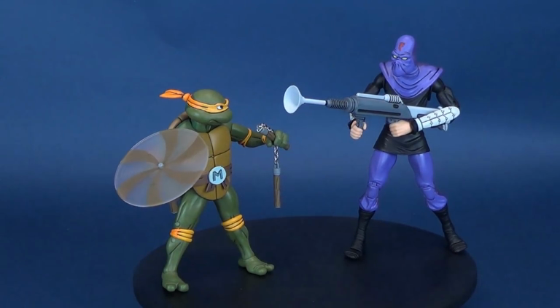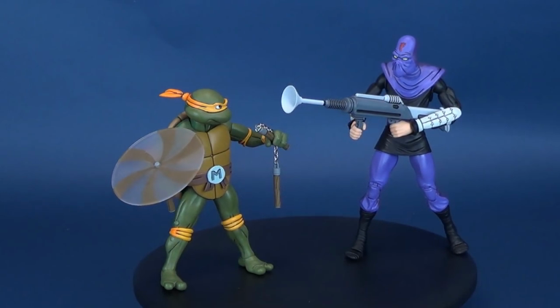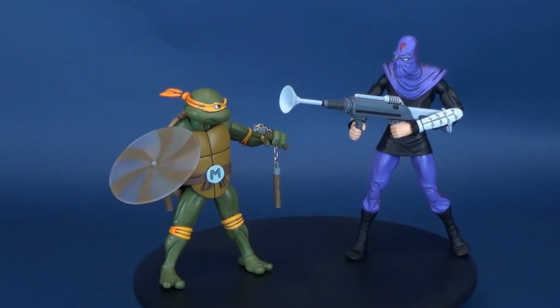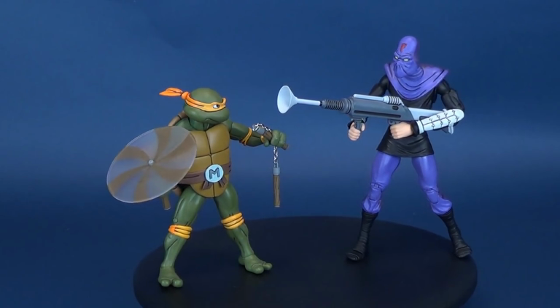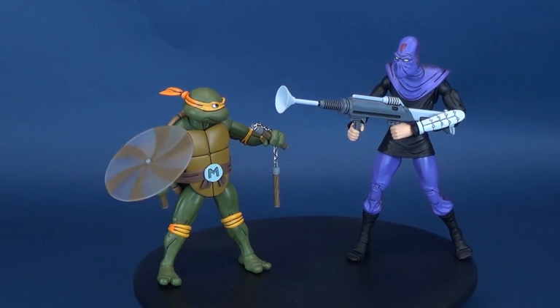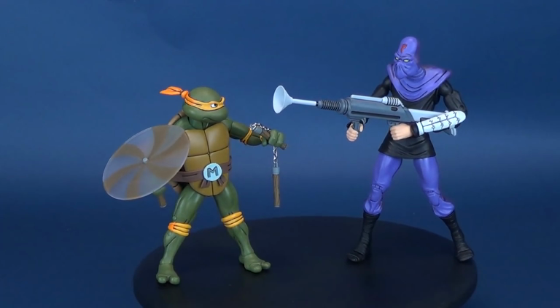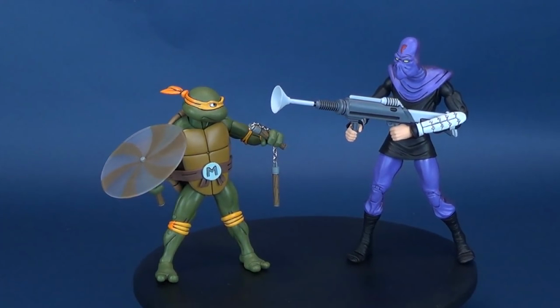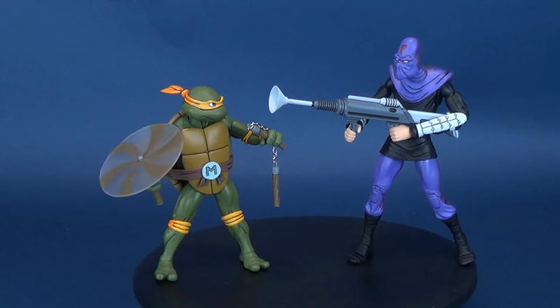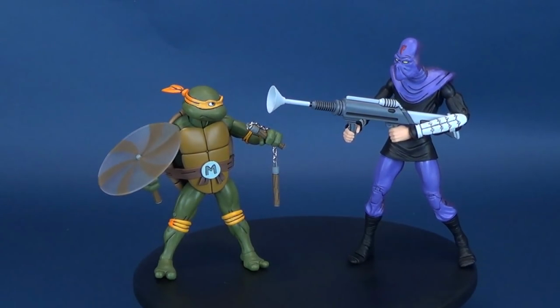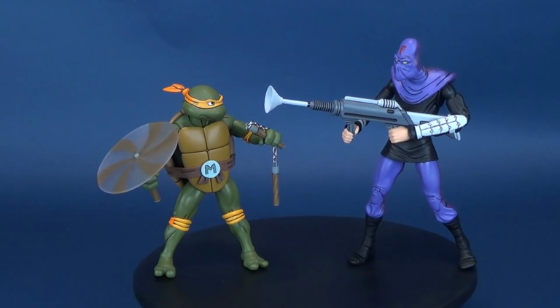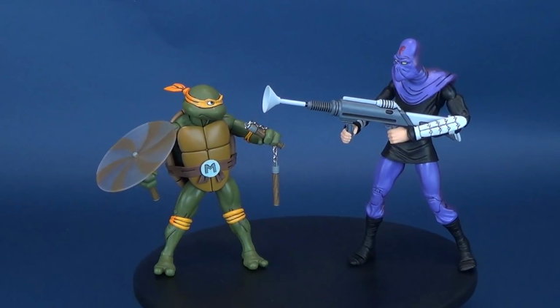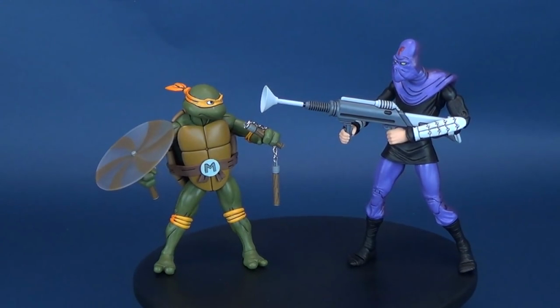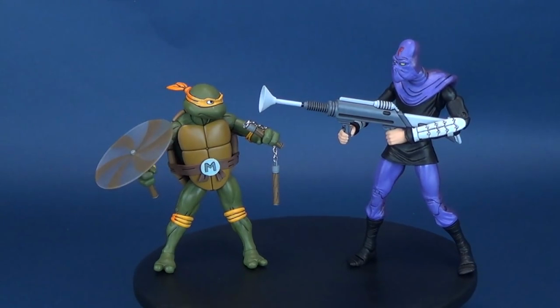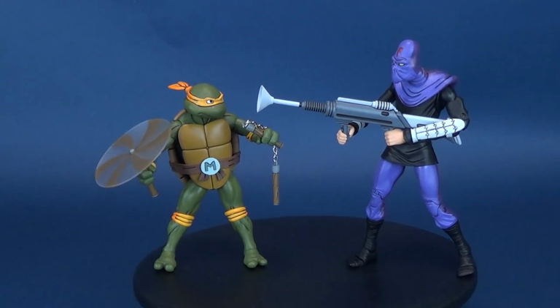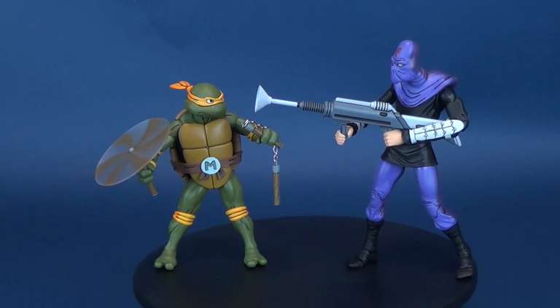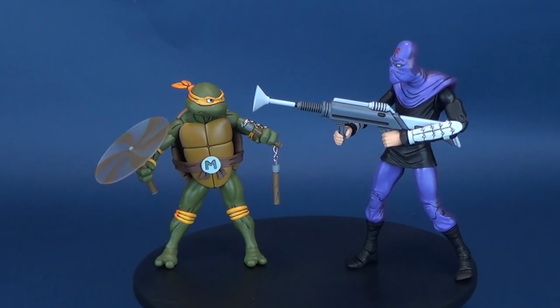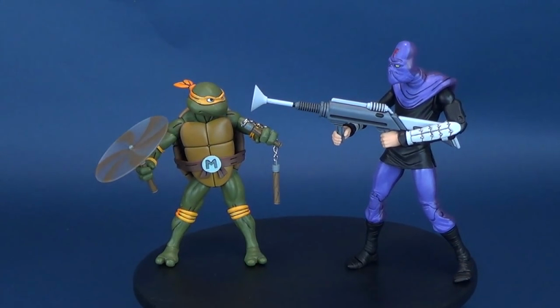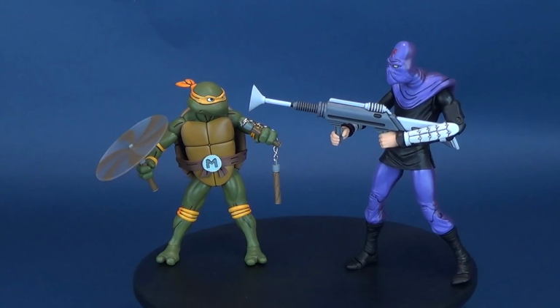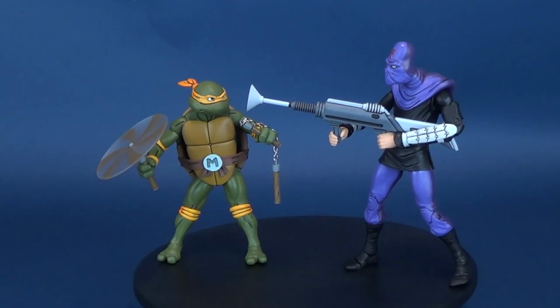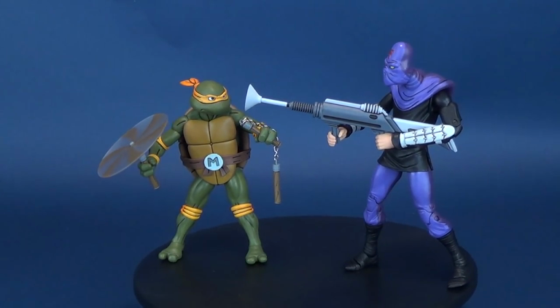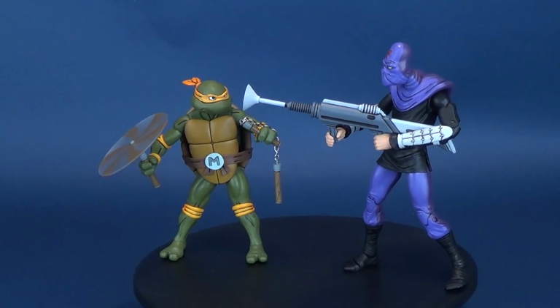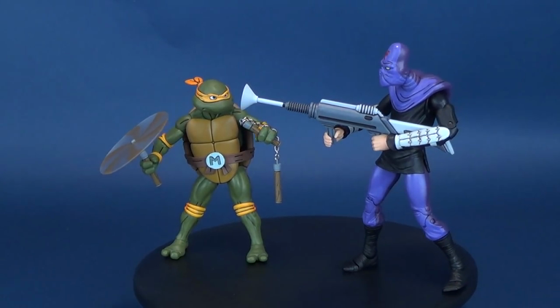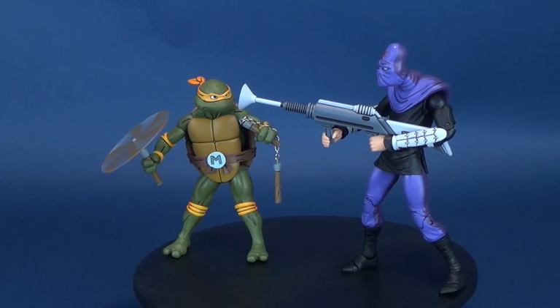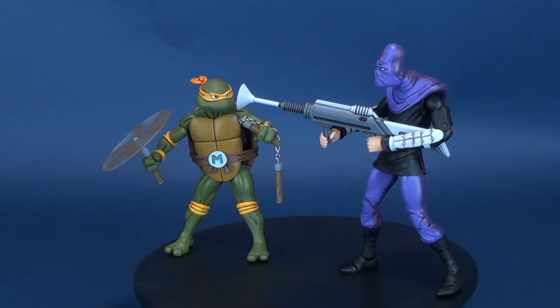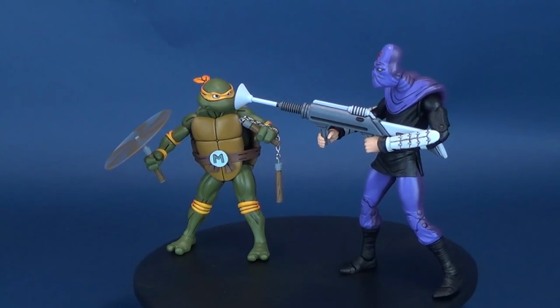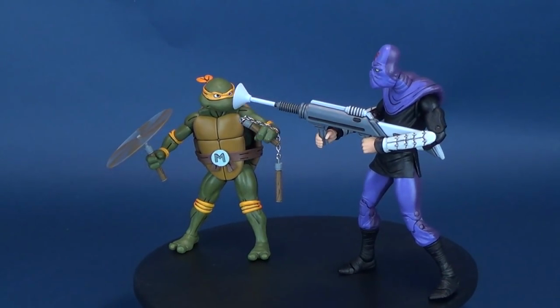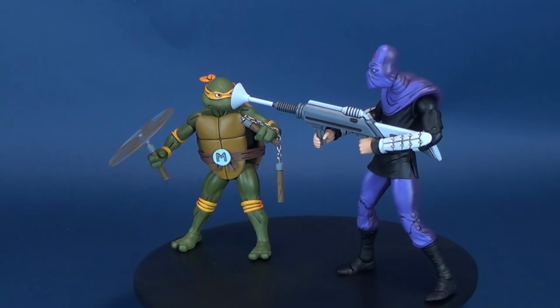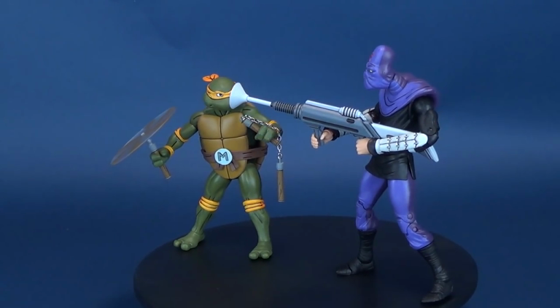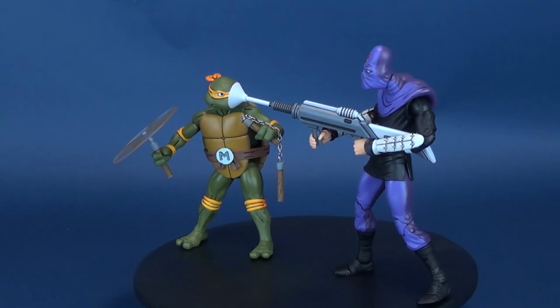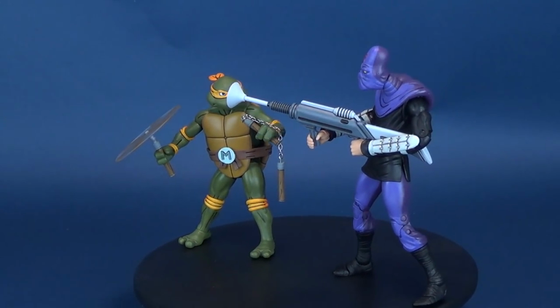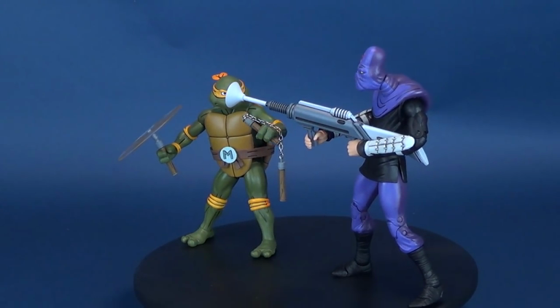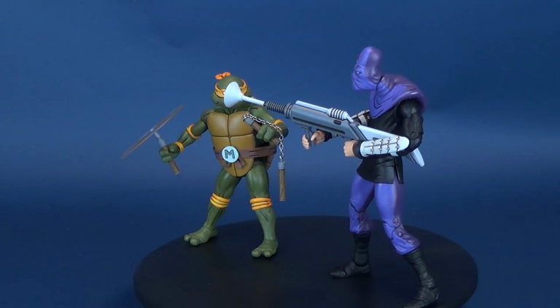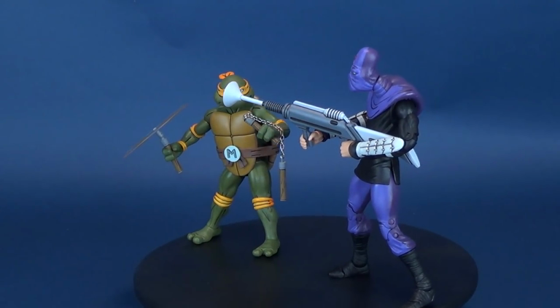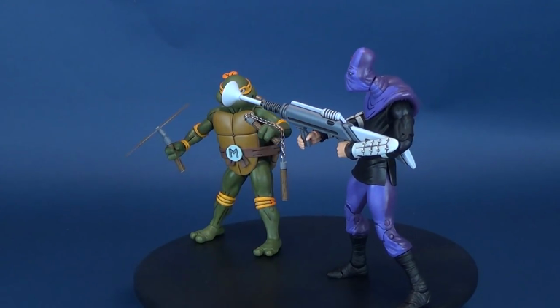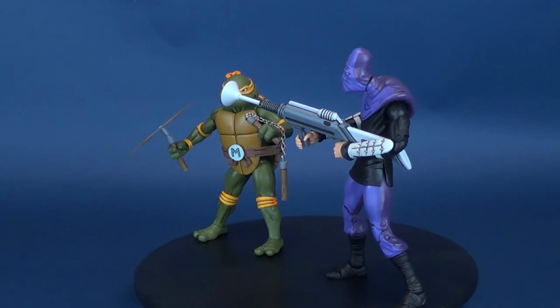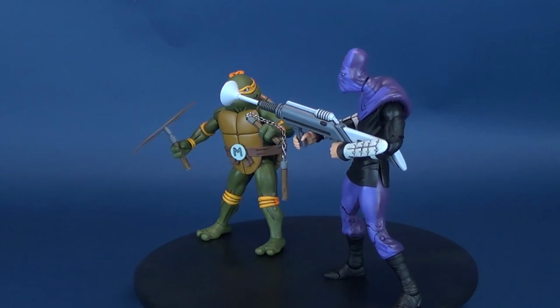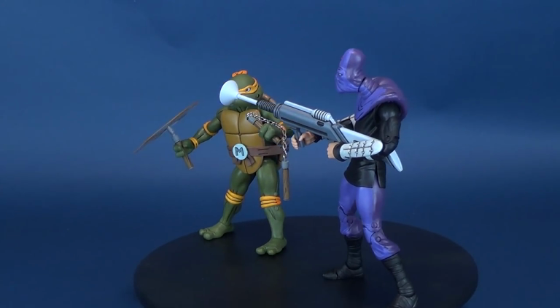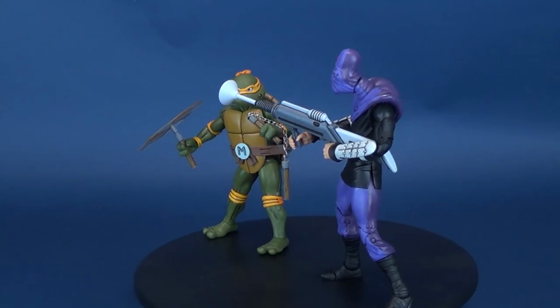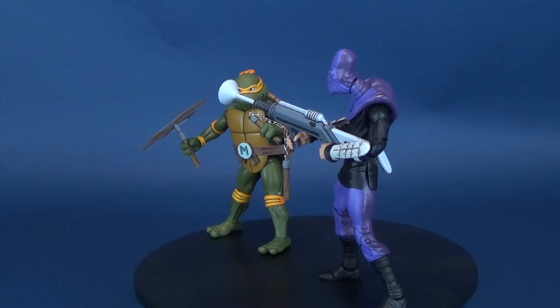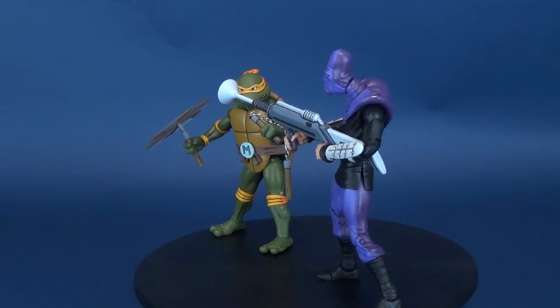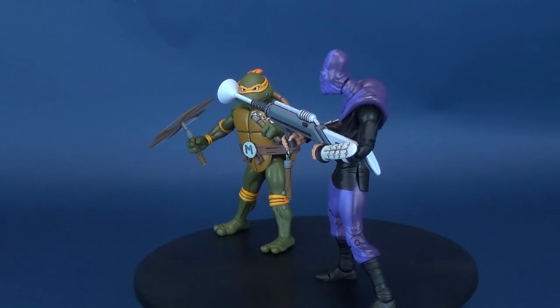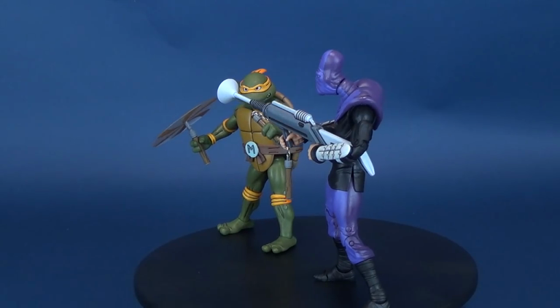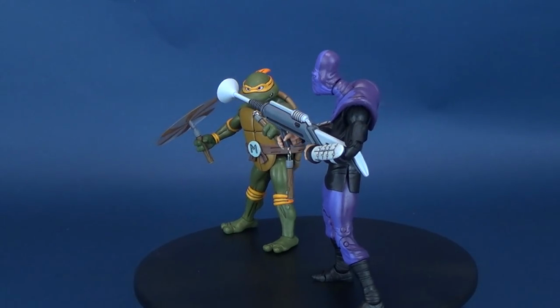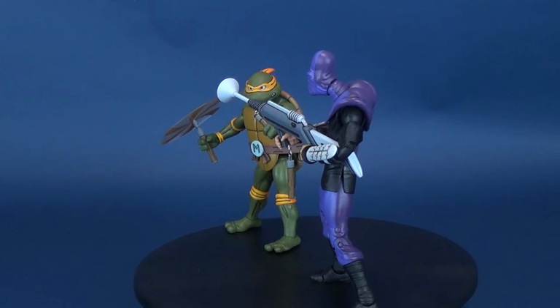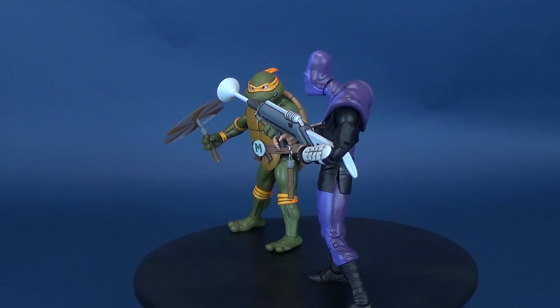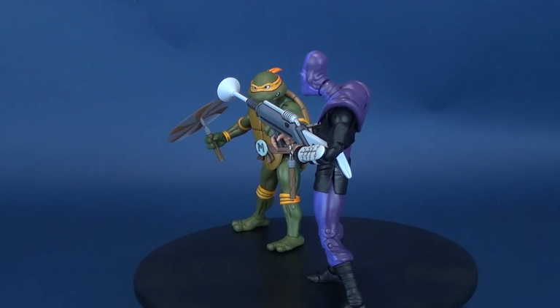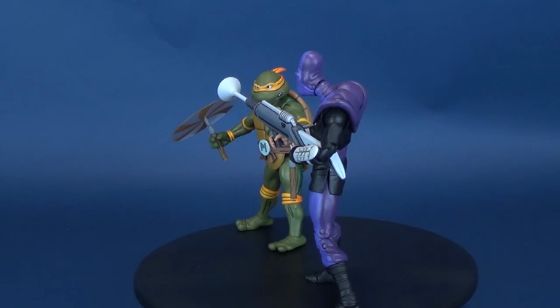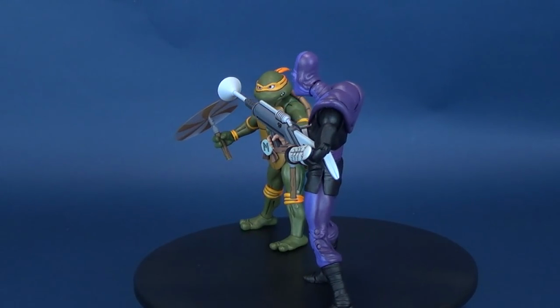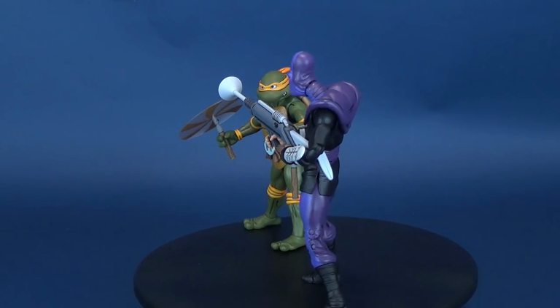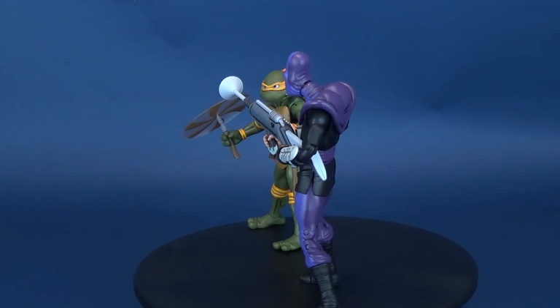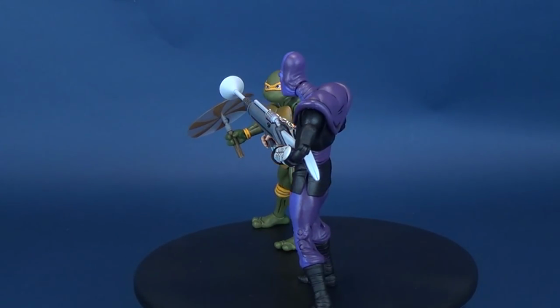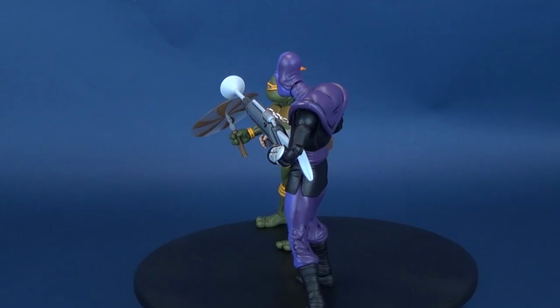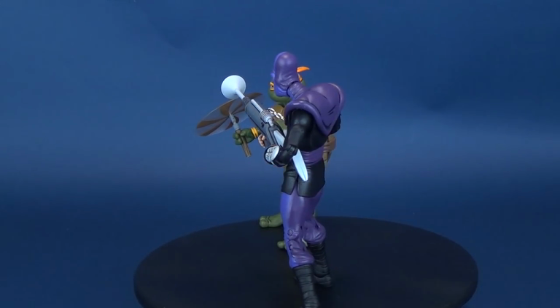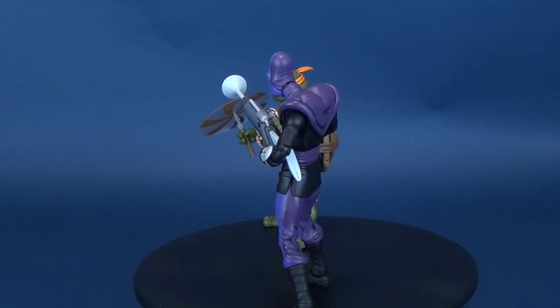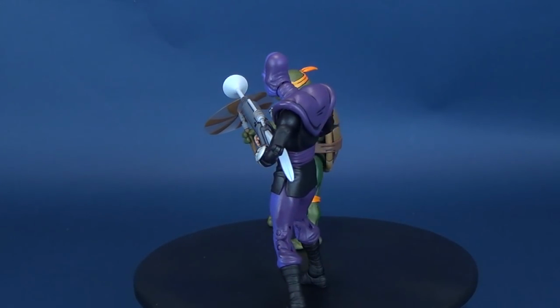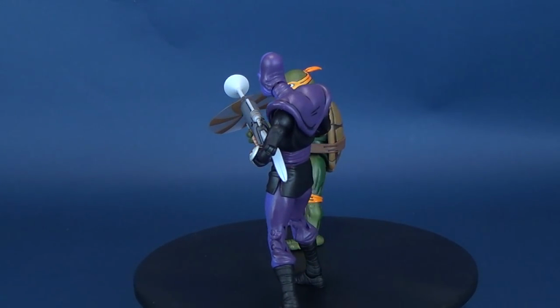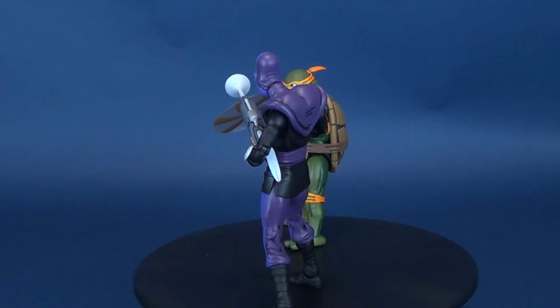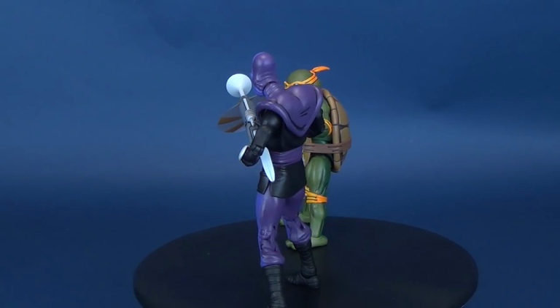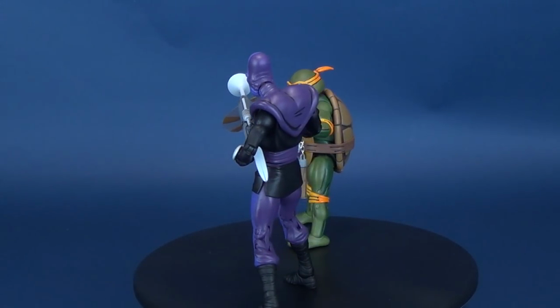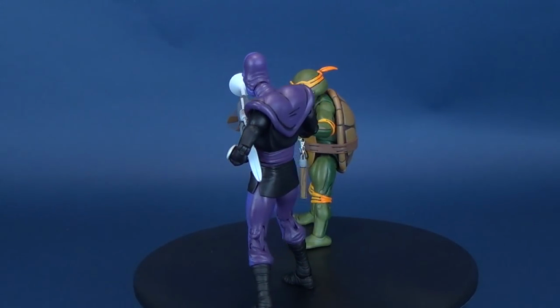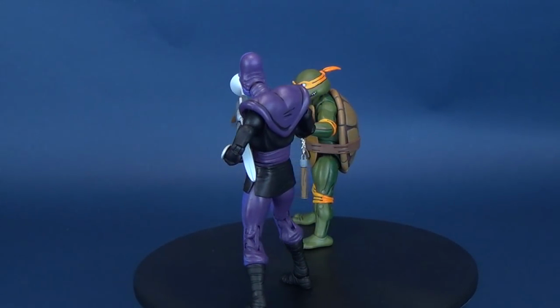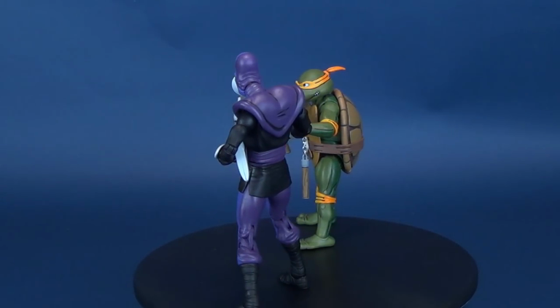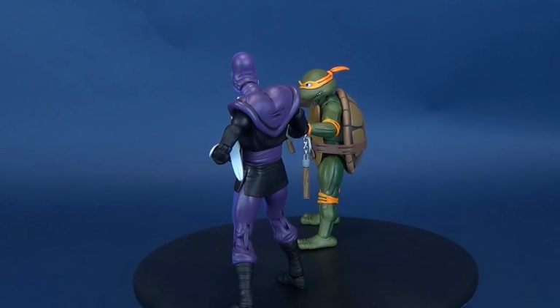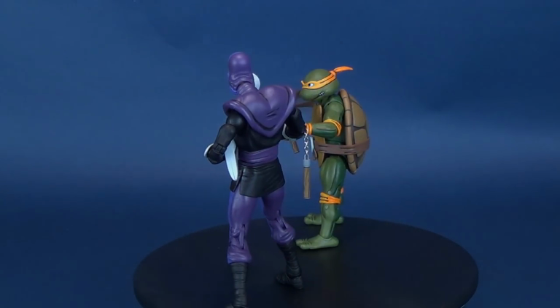Michelangelo is a party dude. Here's your look at the new NECA toys, Teenage Mutant Ninja Turtles. This is Michelangelo versus the Foot Soldier.